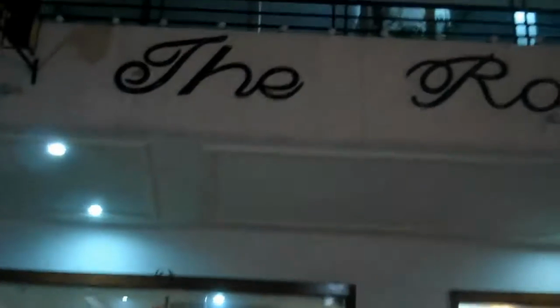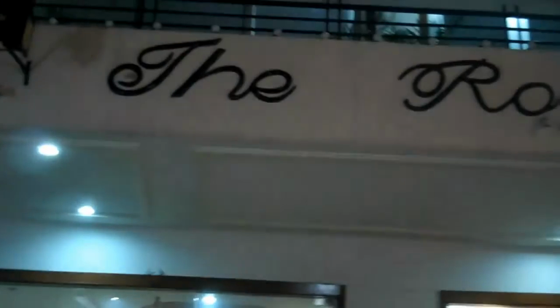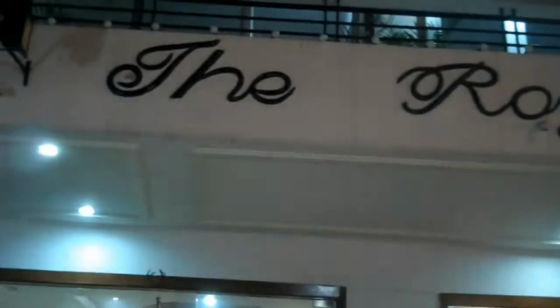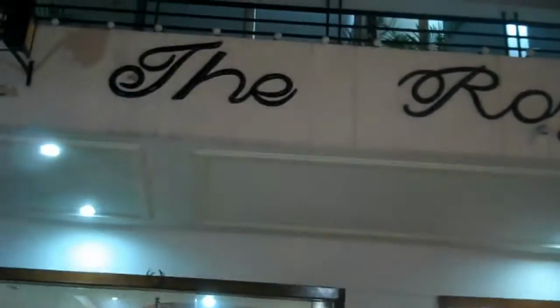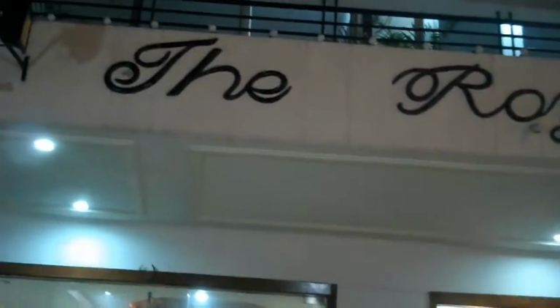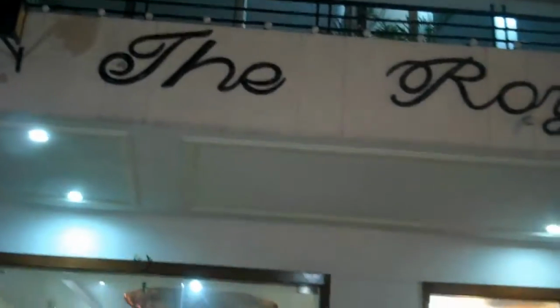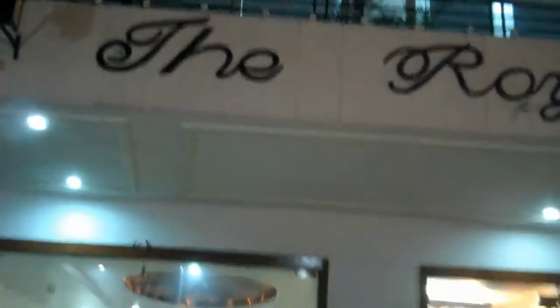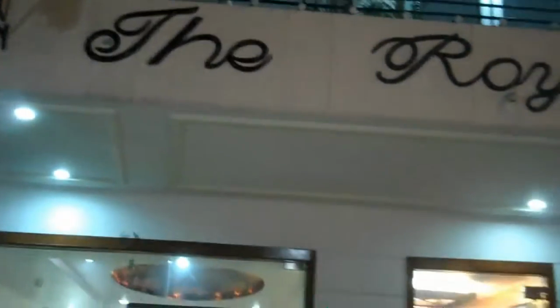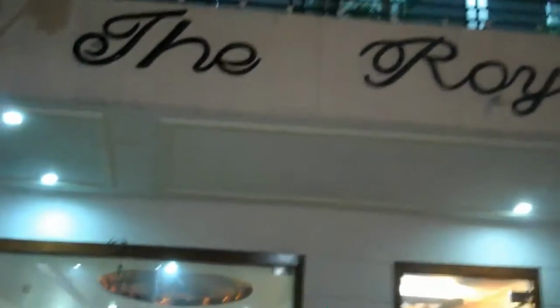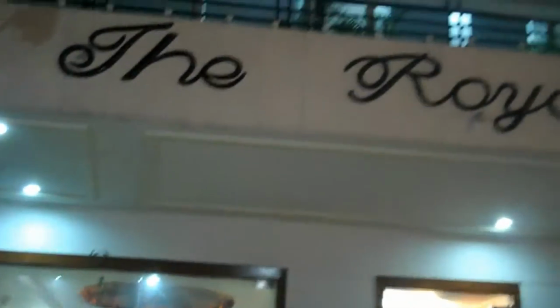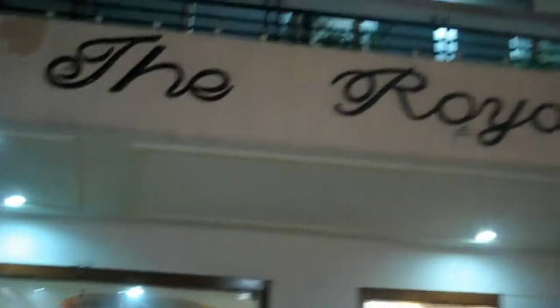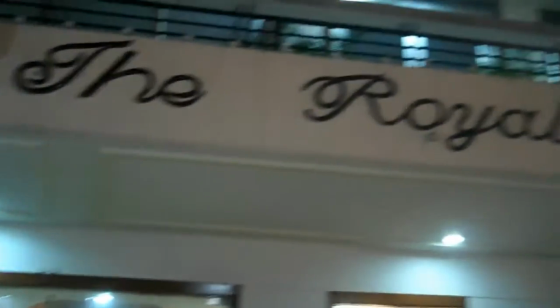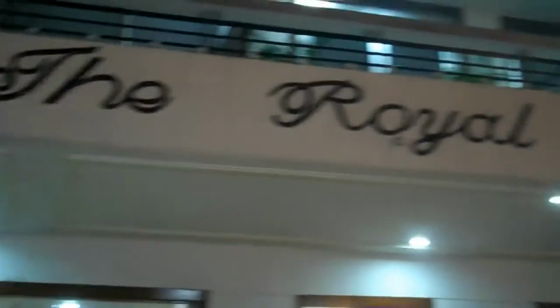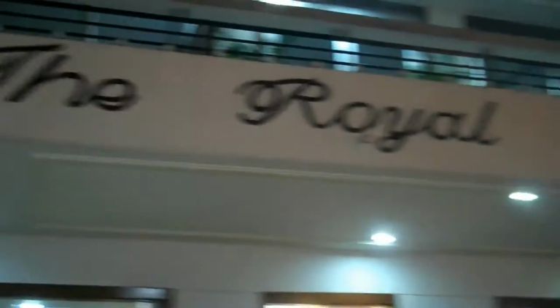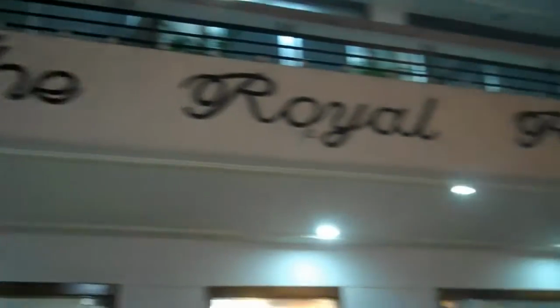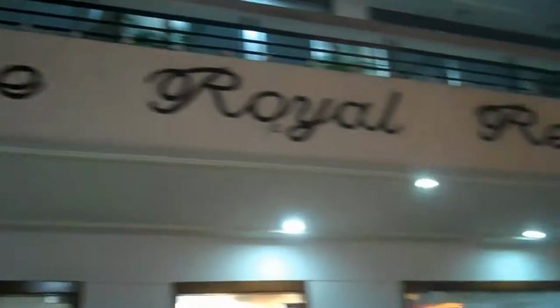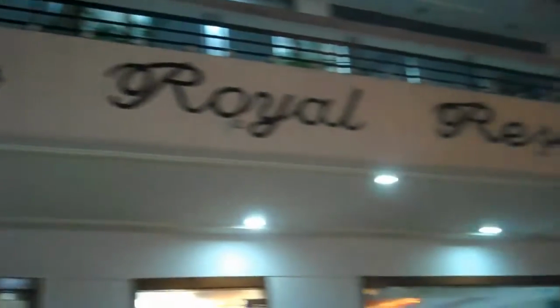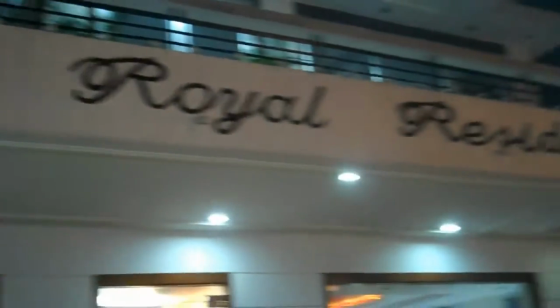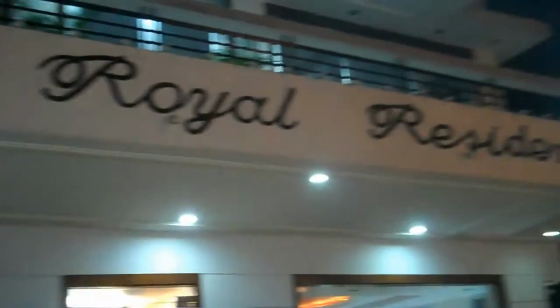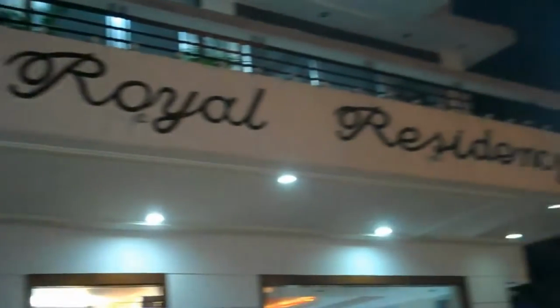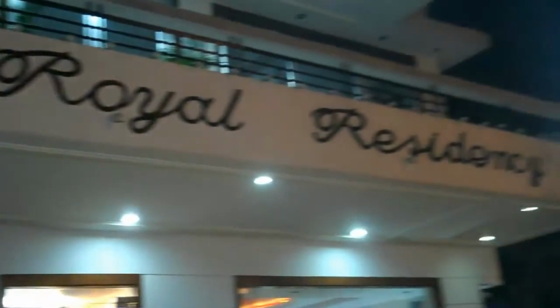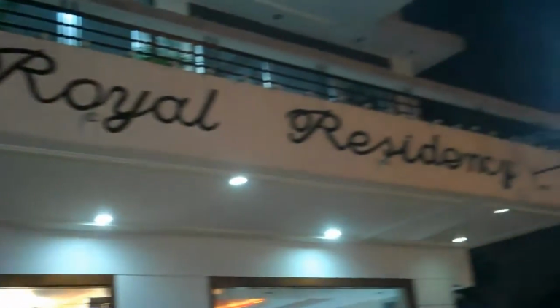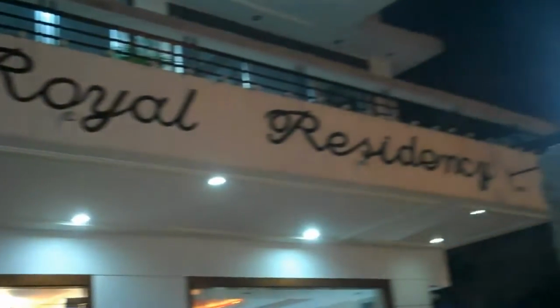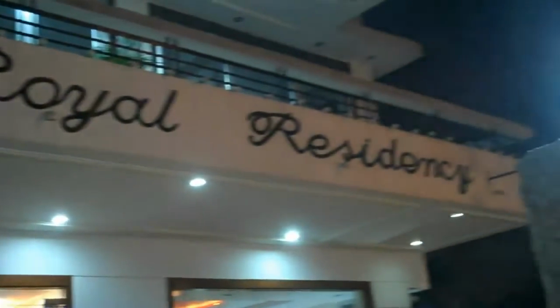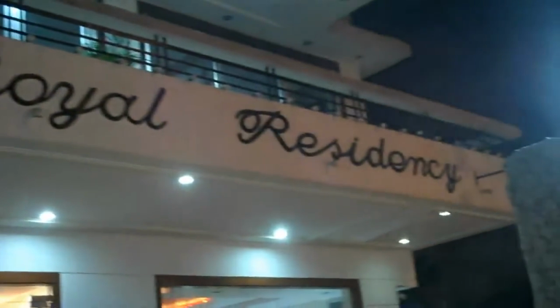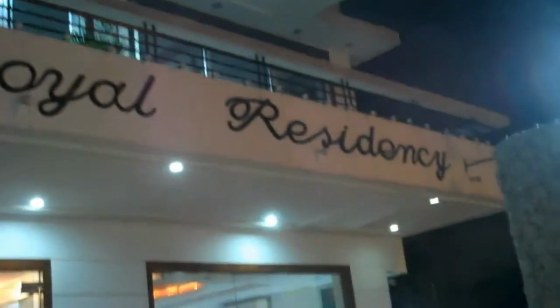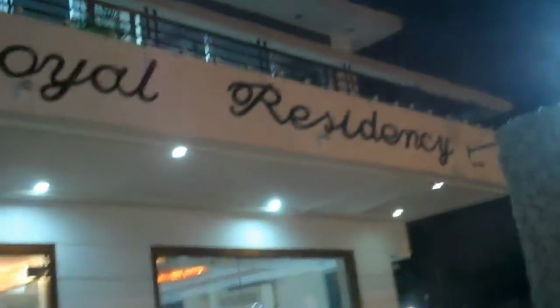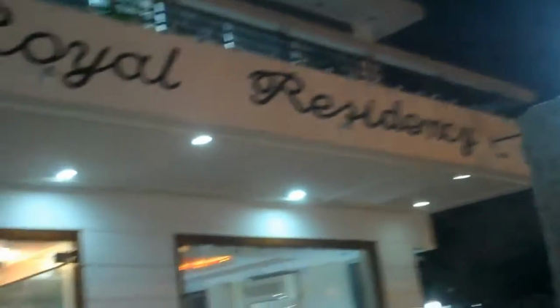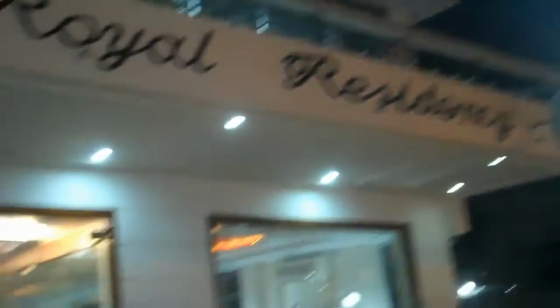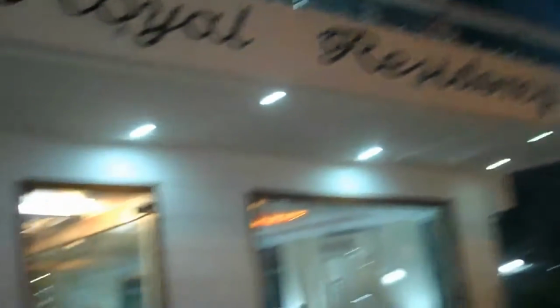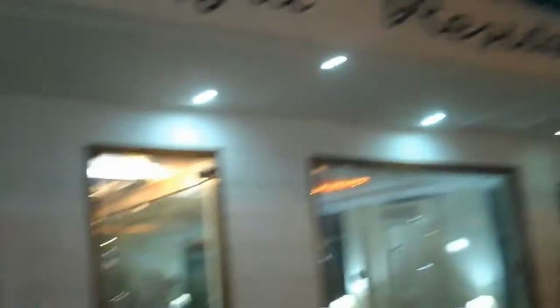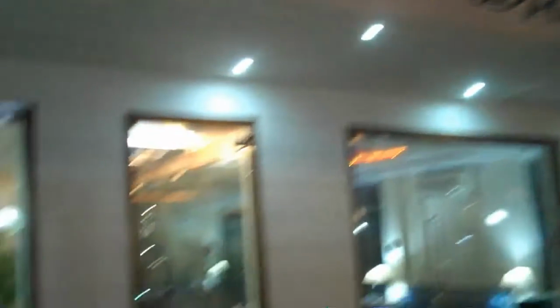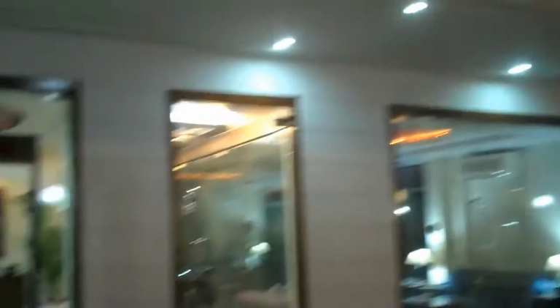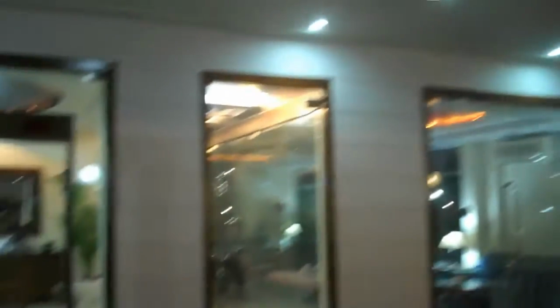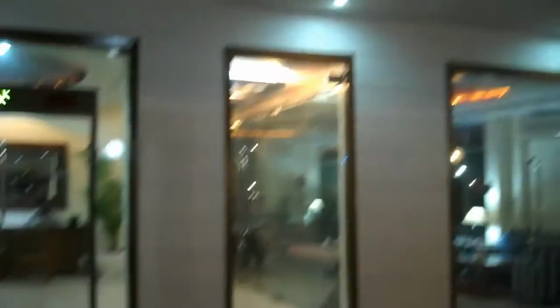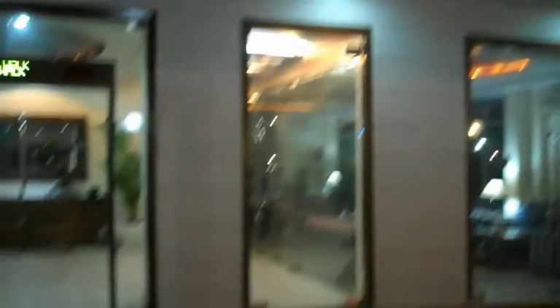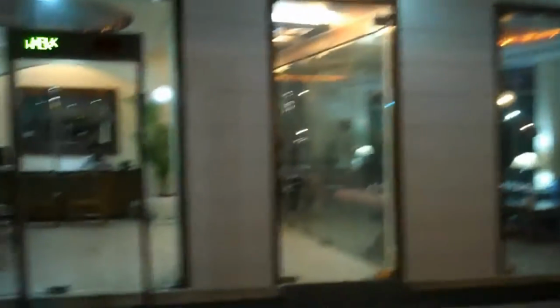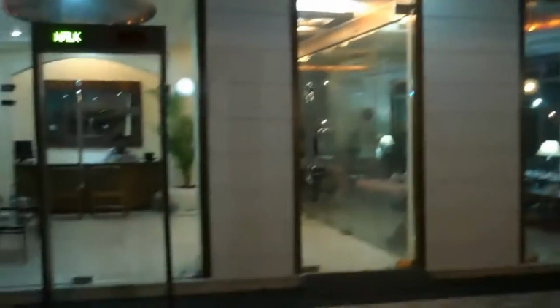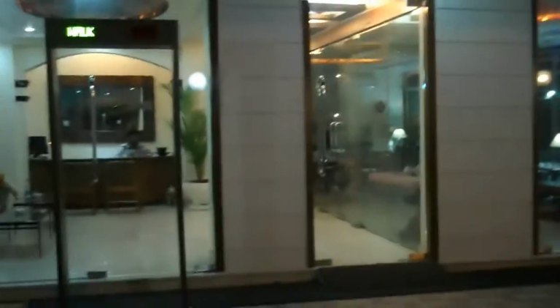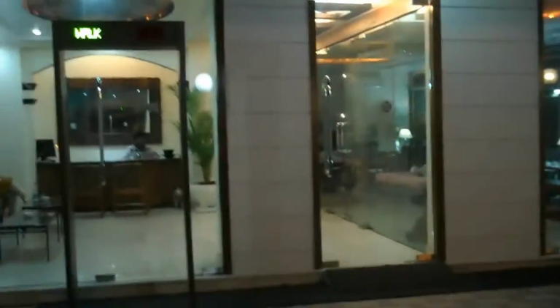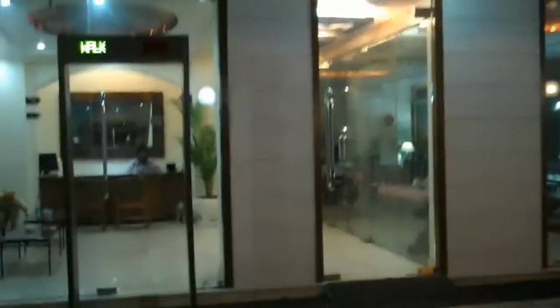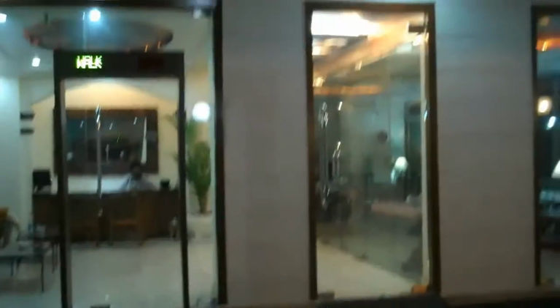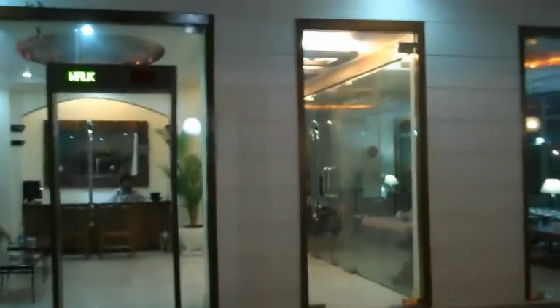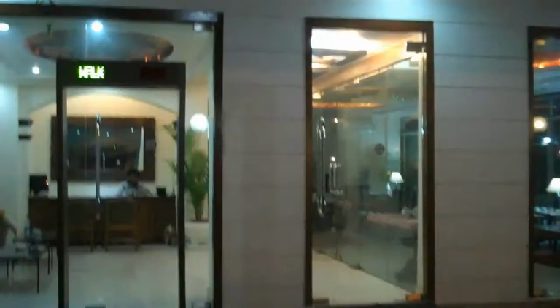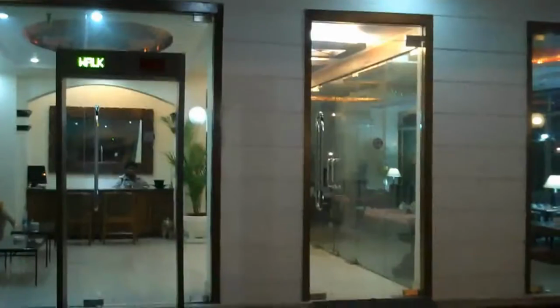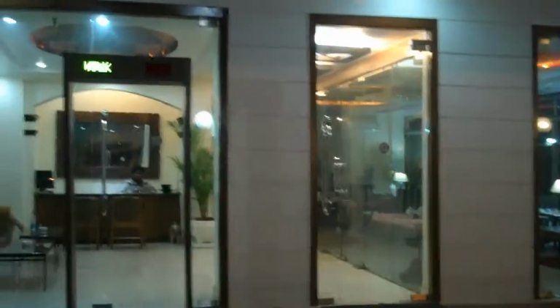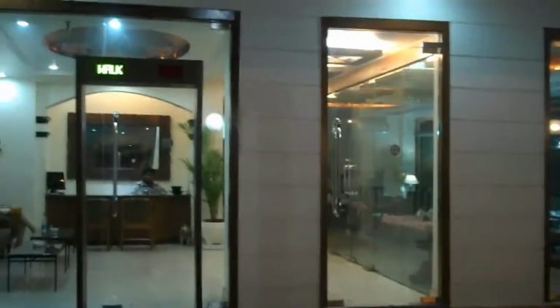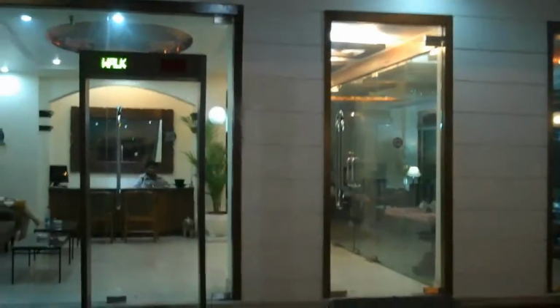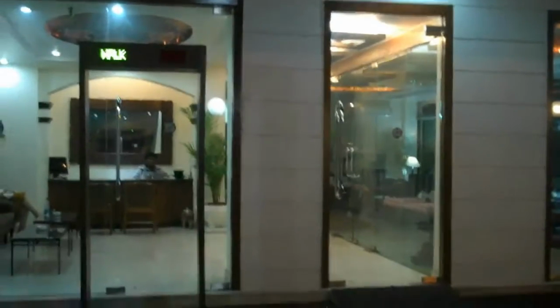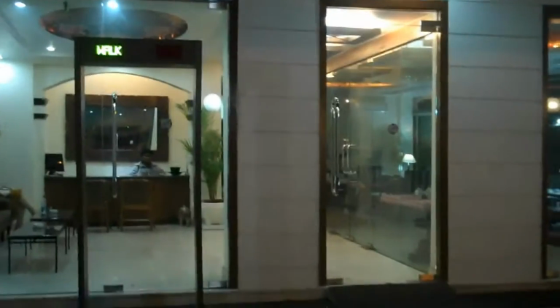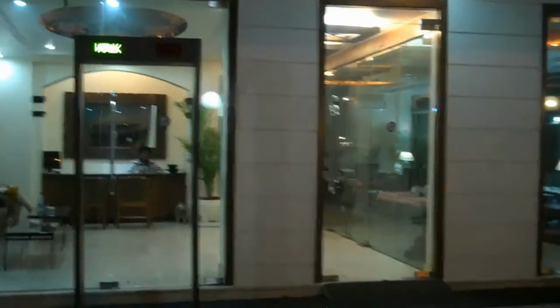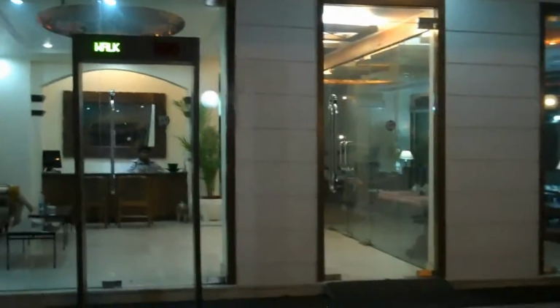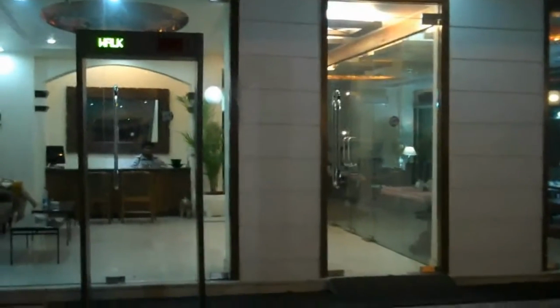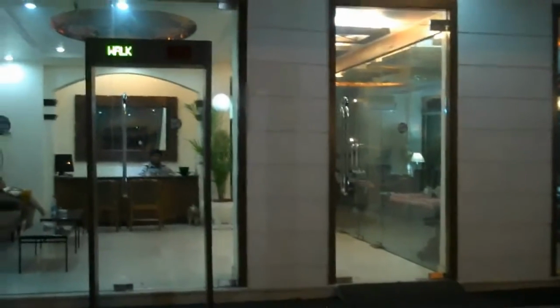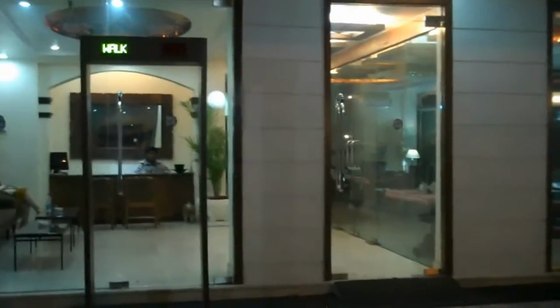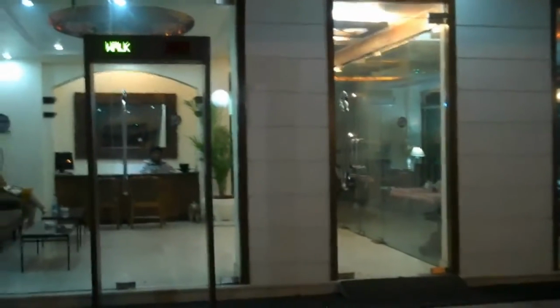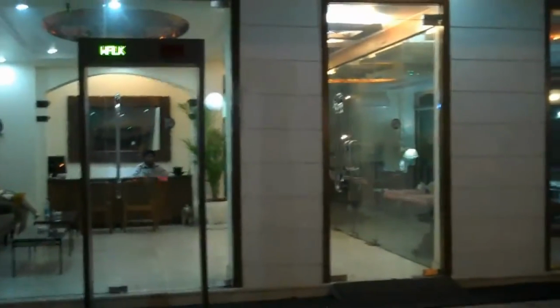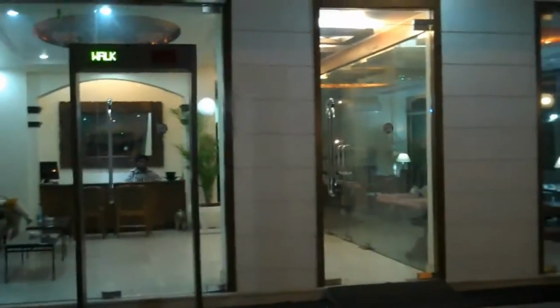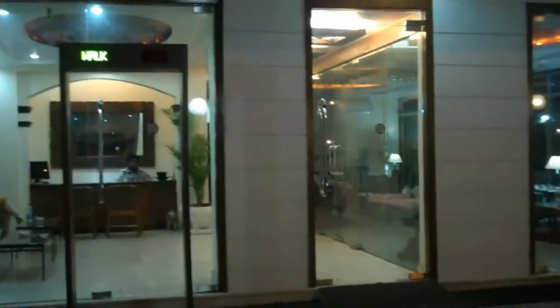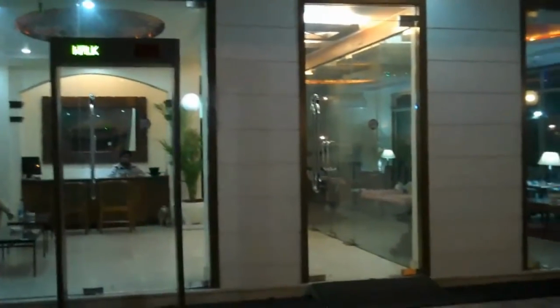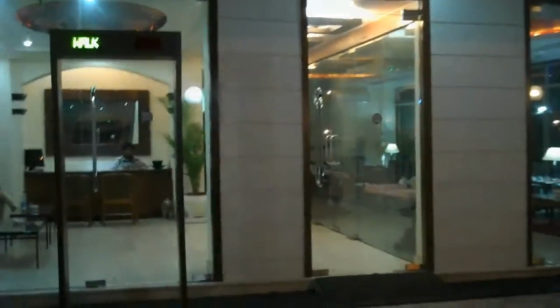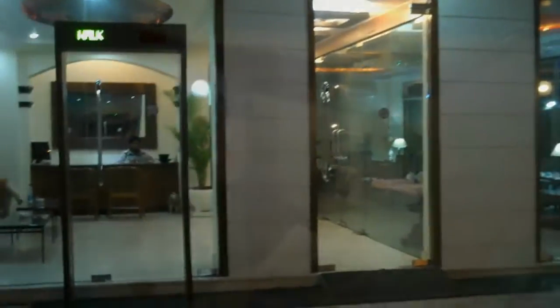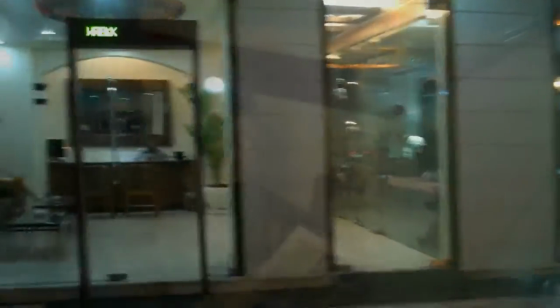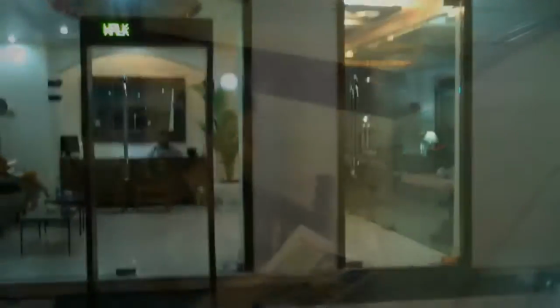Here is our hotel, the Royal Residency. Let's go check out and see what these rooms look like.